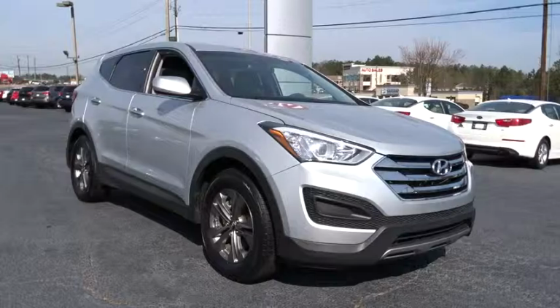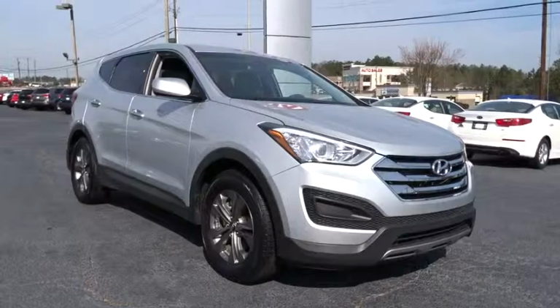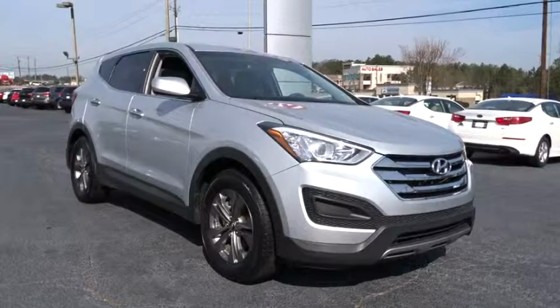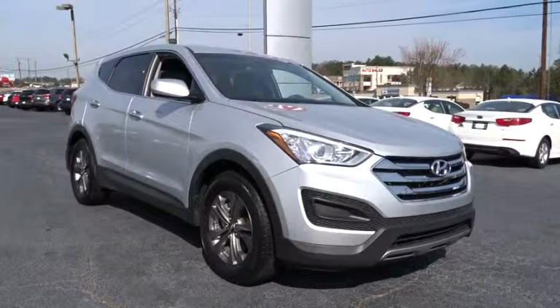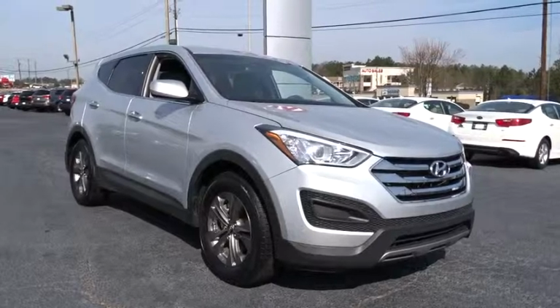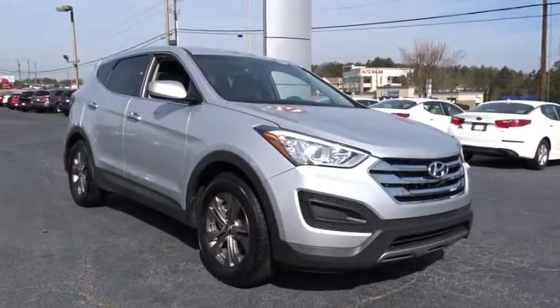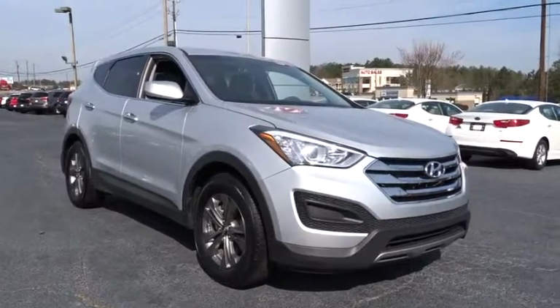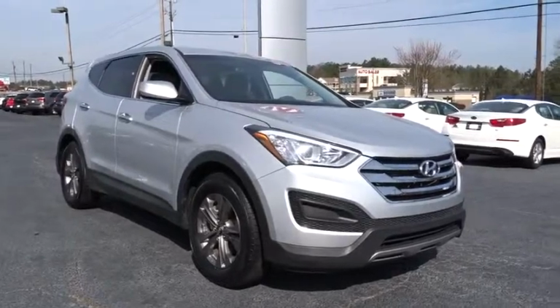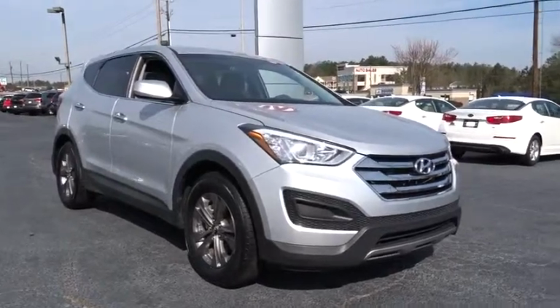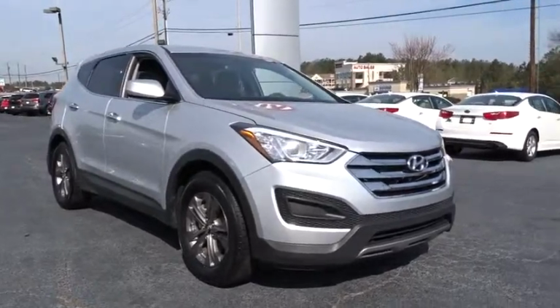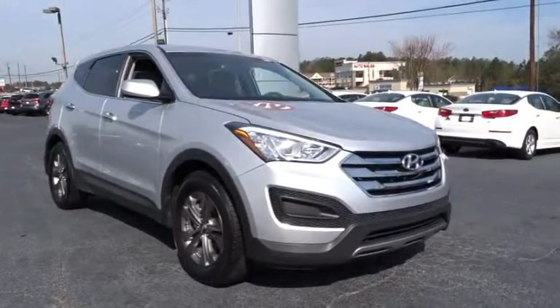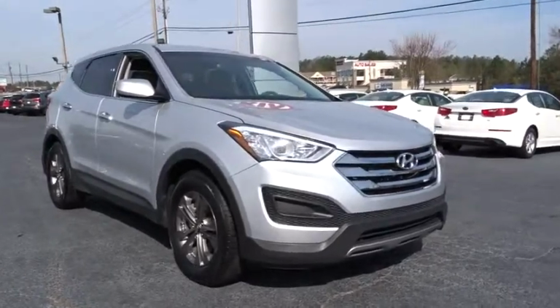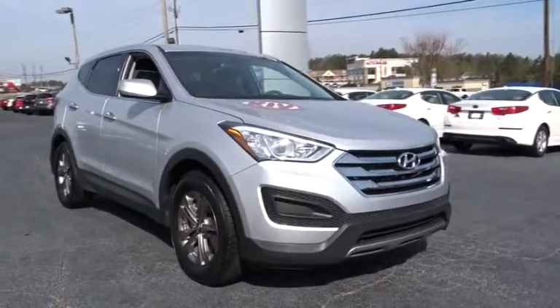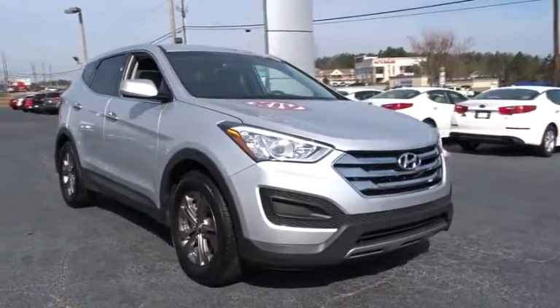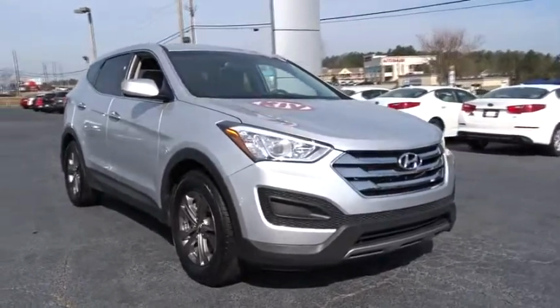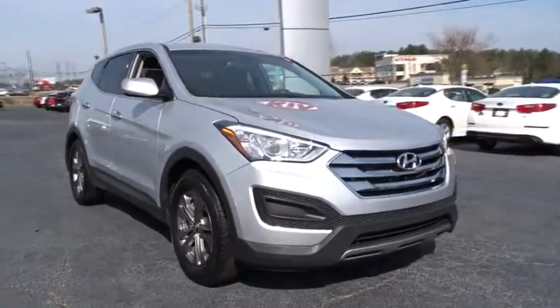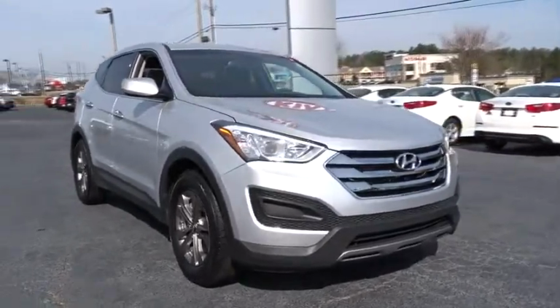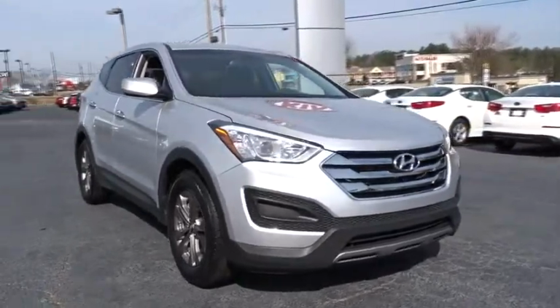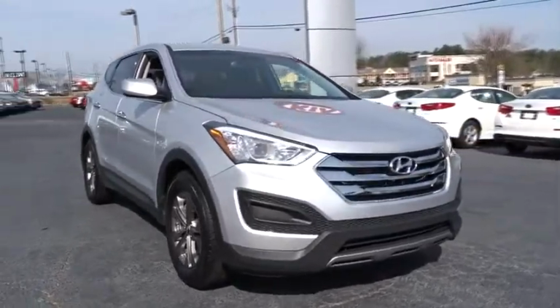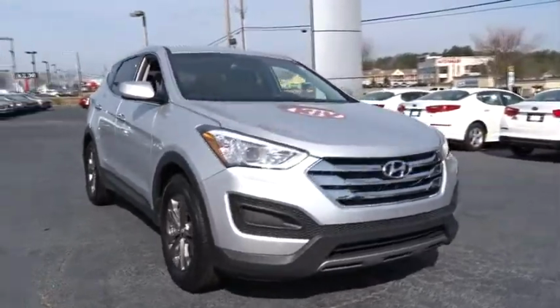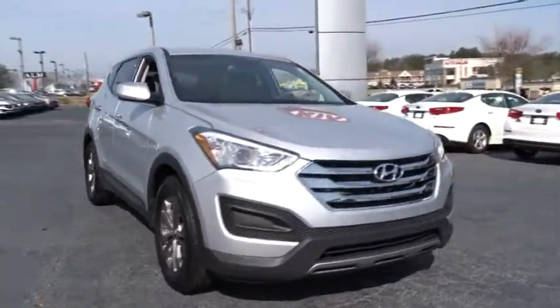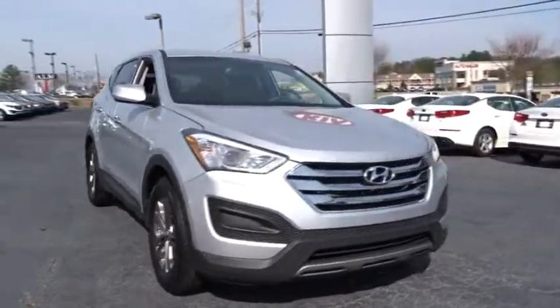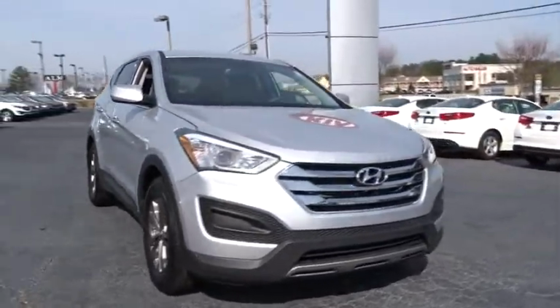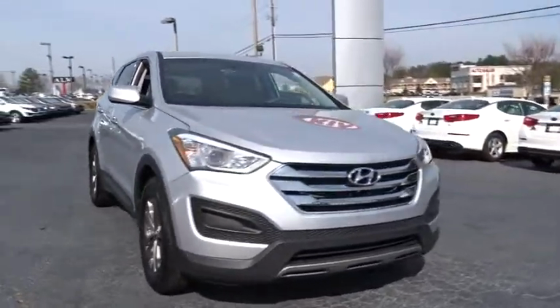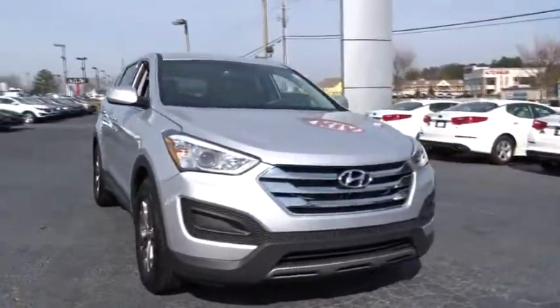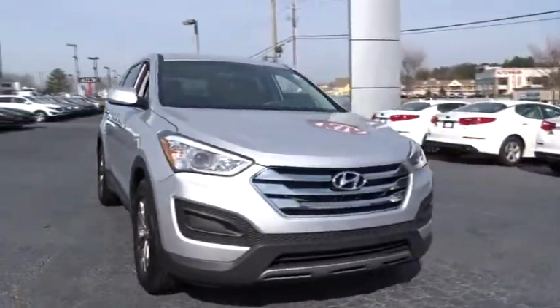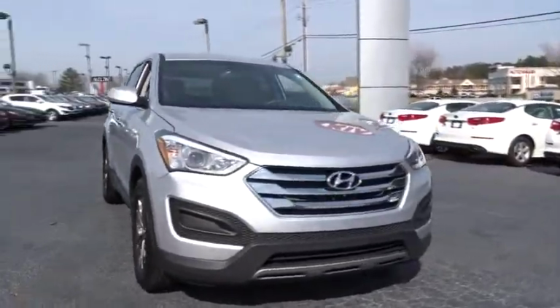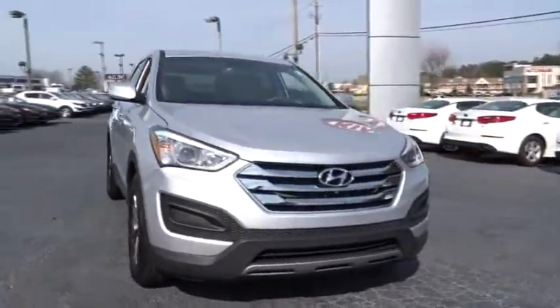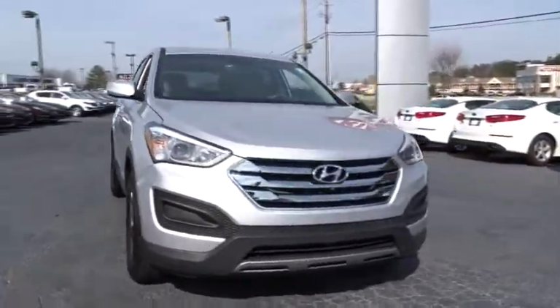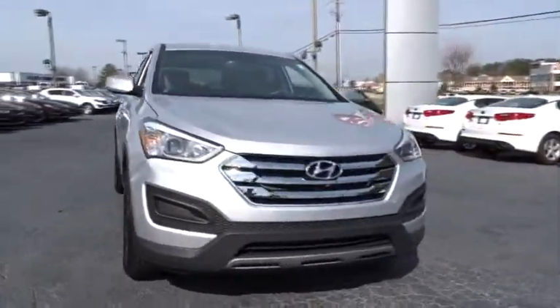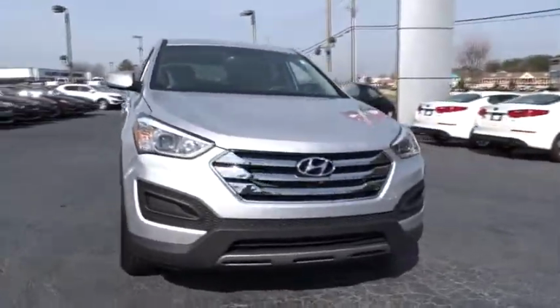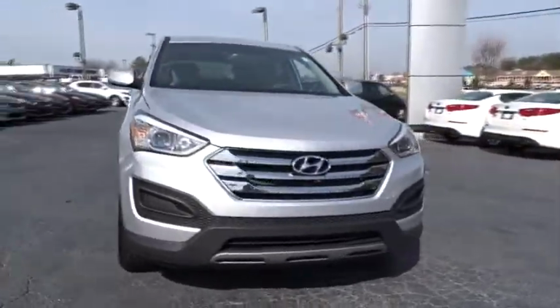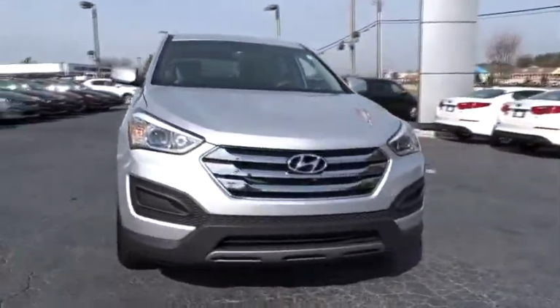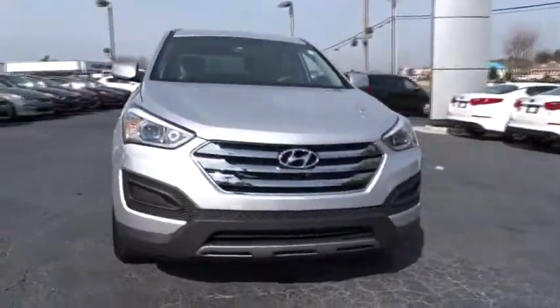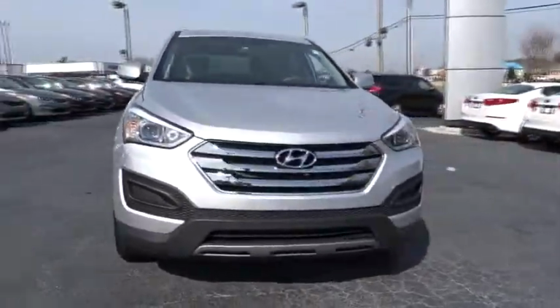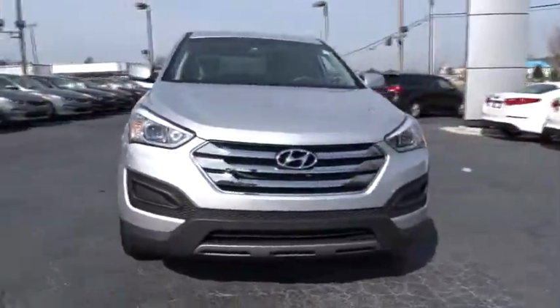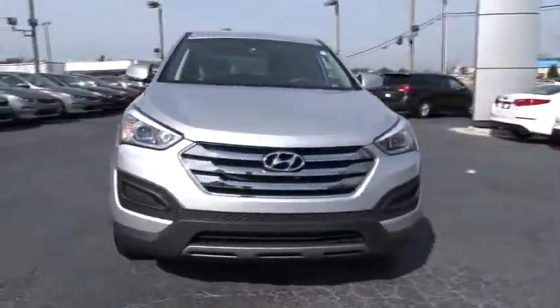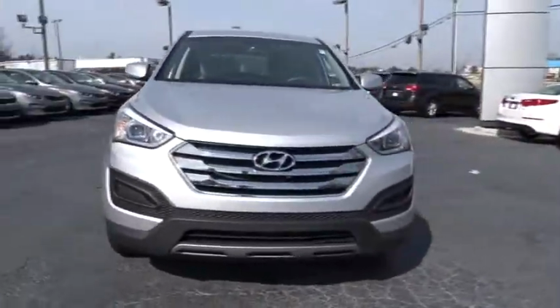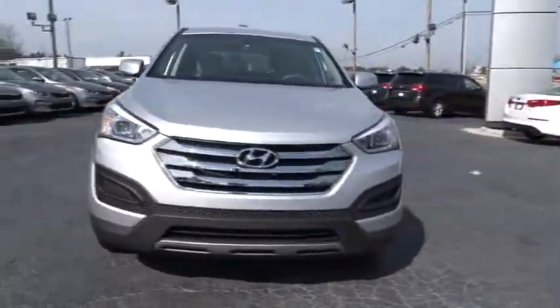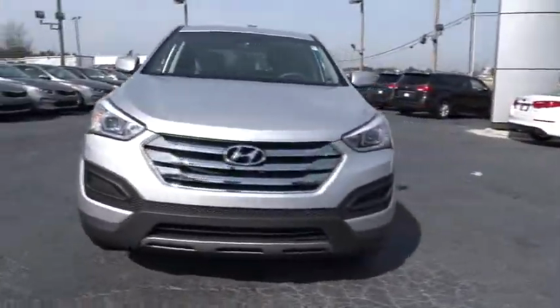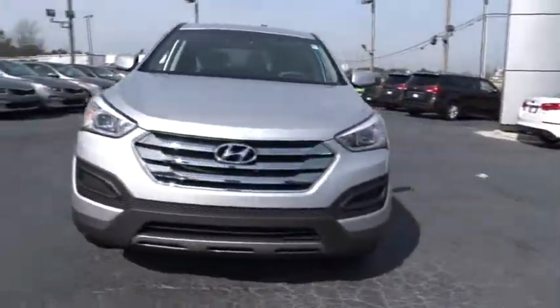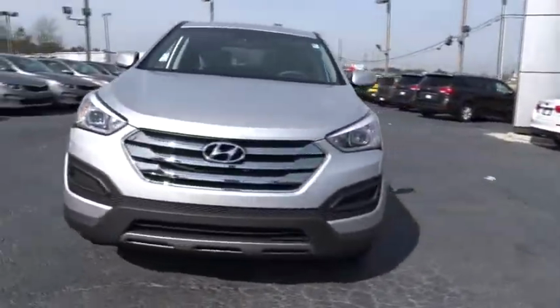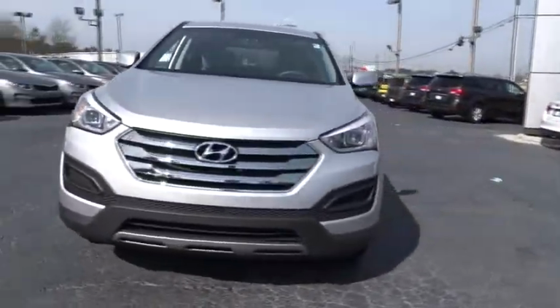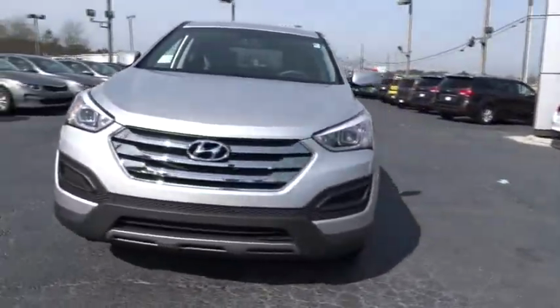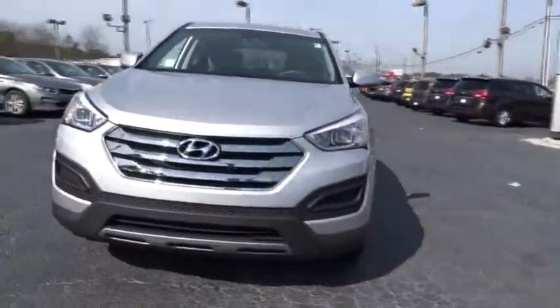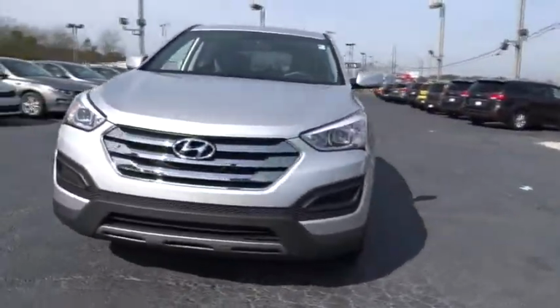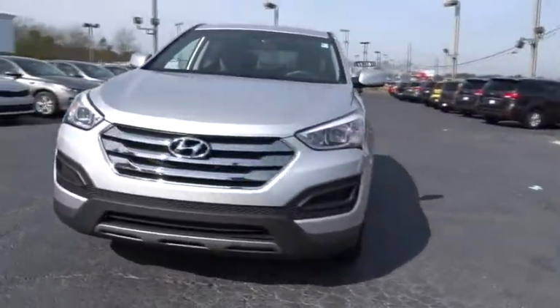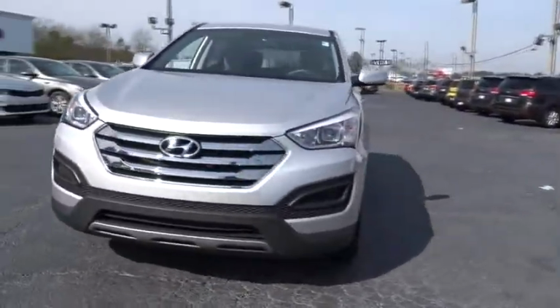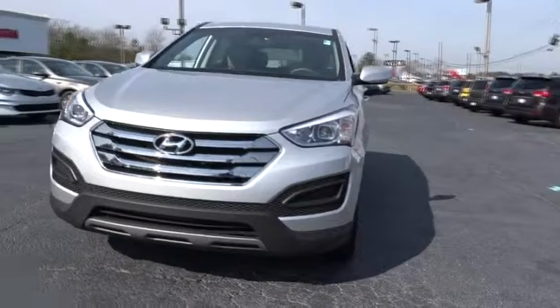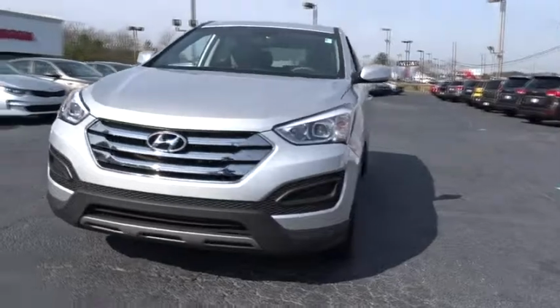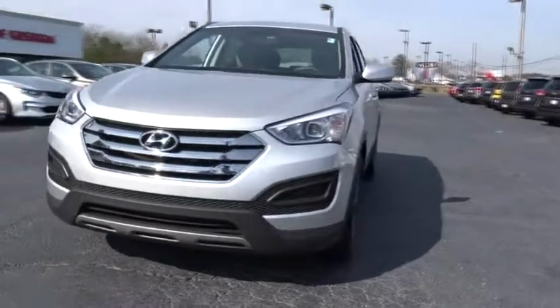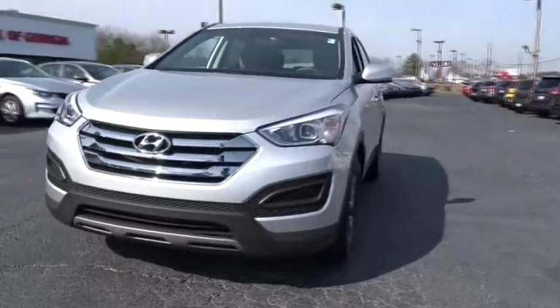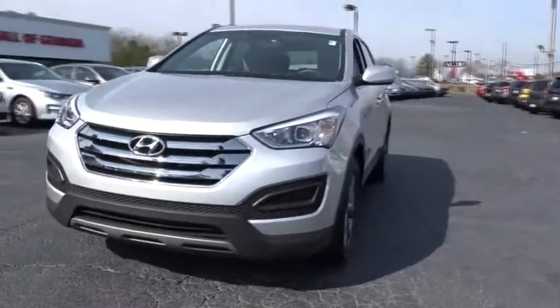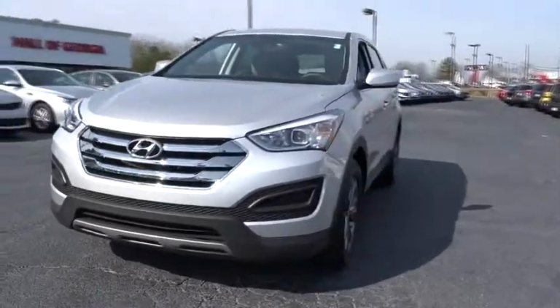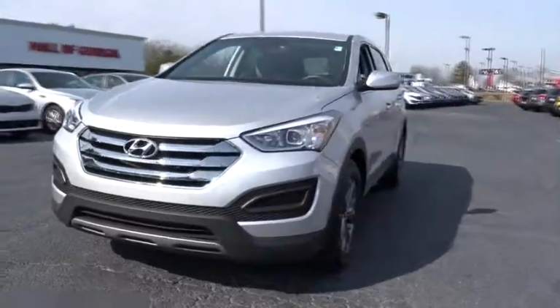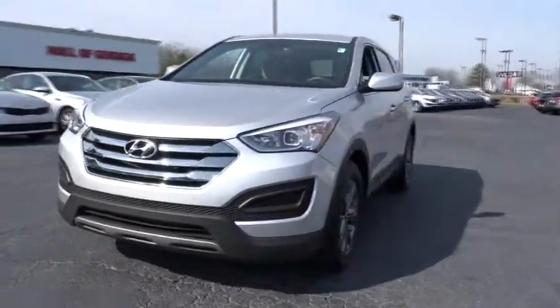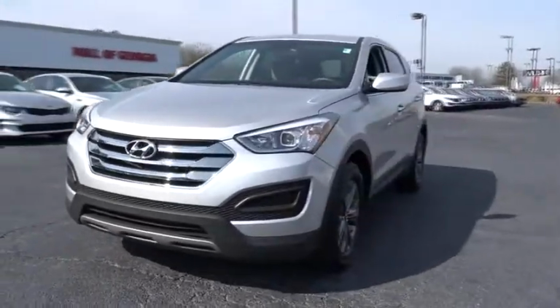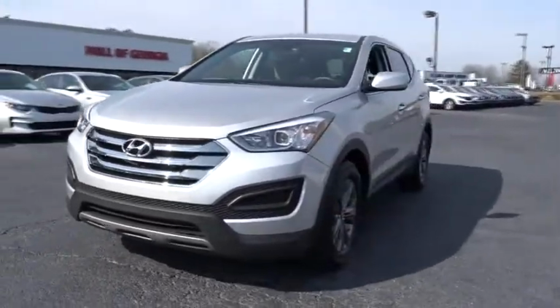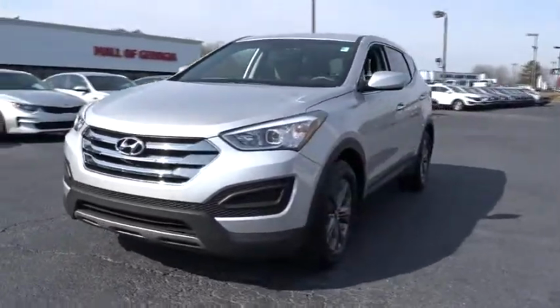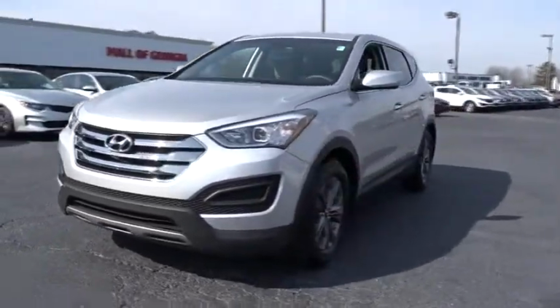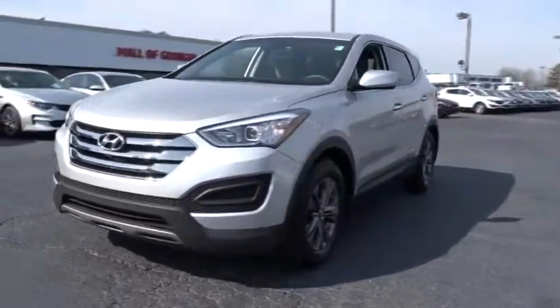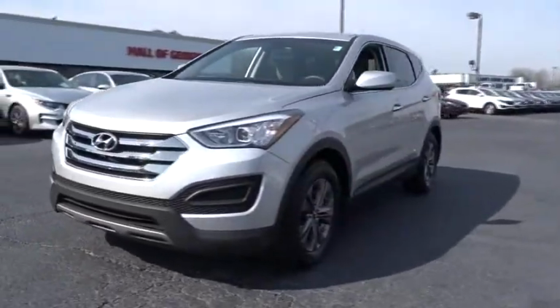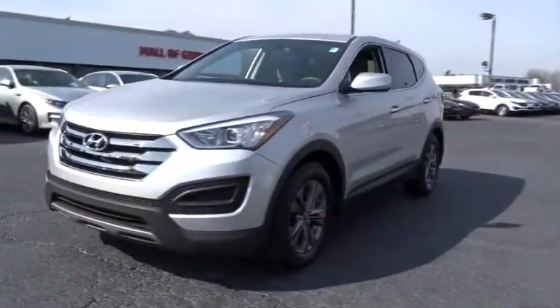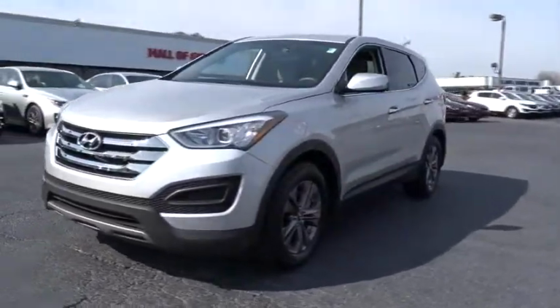The 2013 Santa Fe. Style, quality, performance, value. Need we say more?